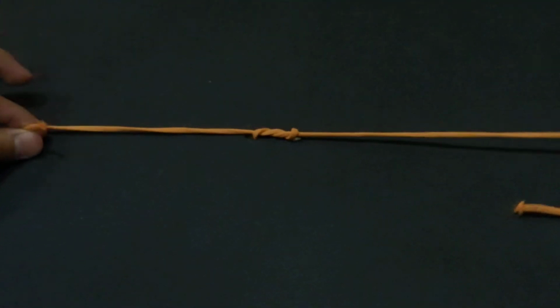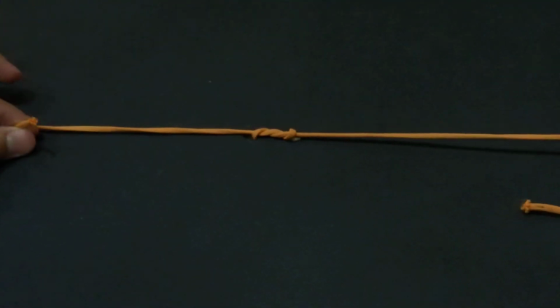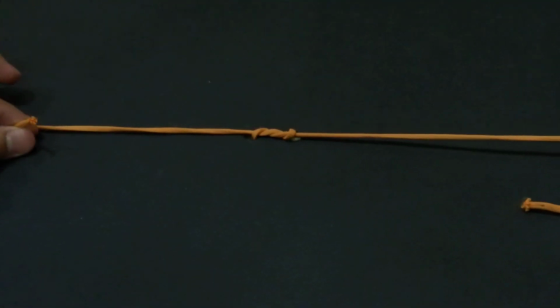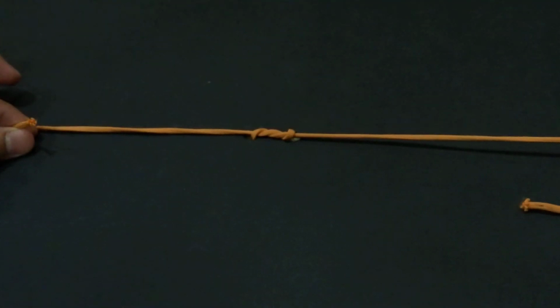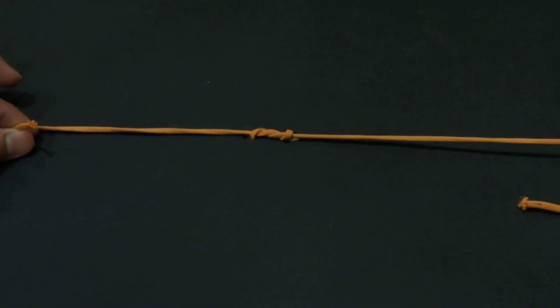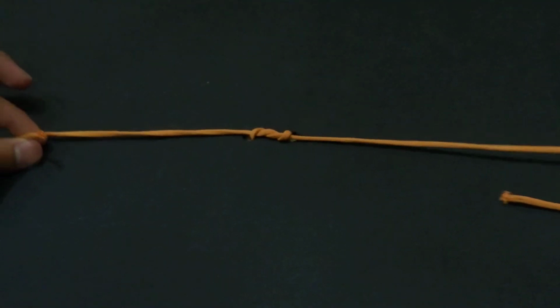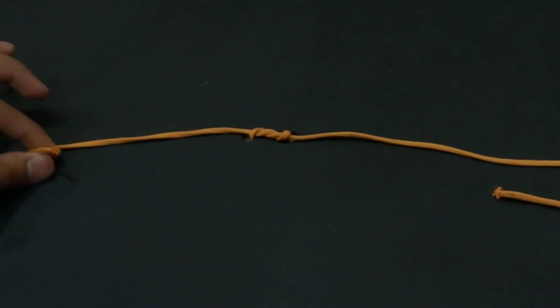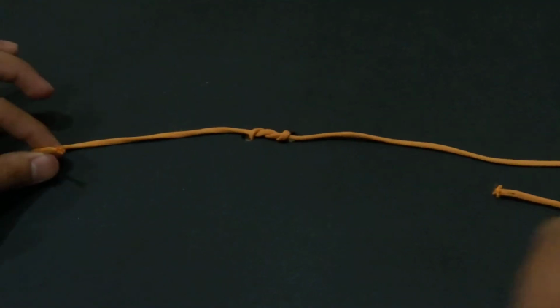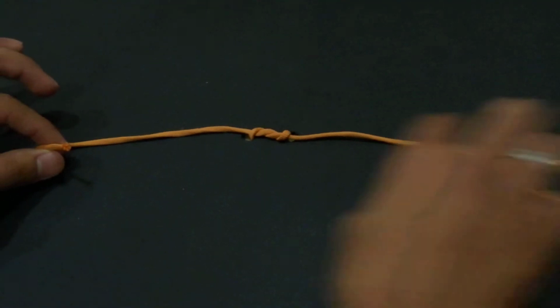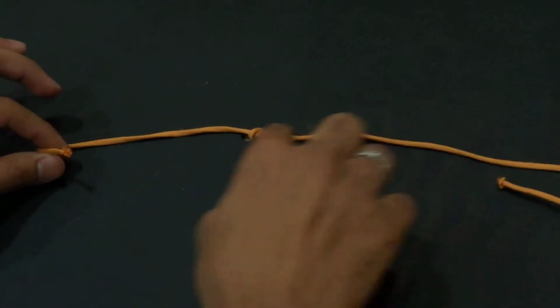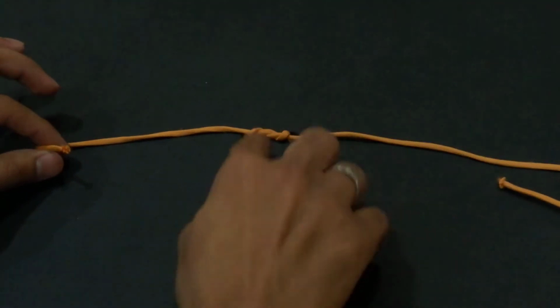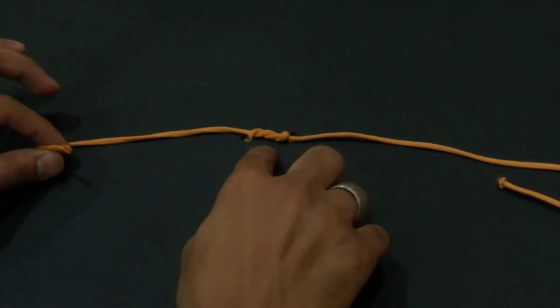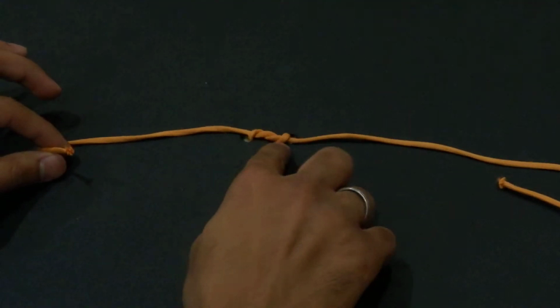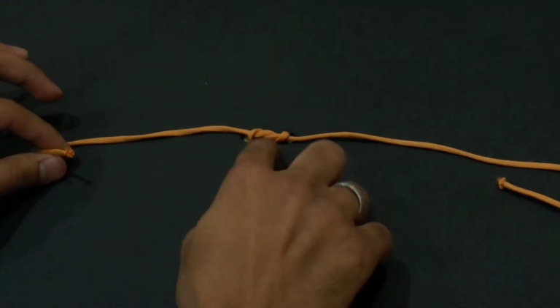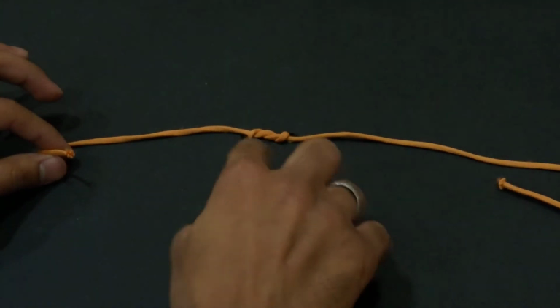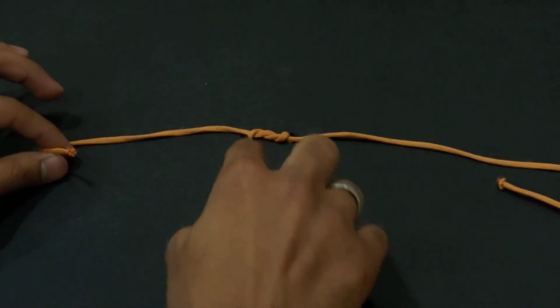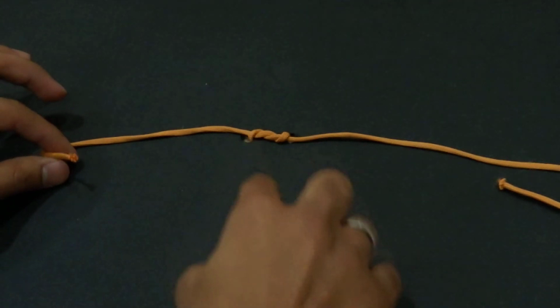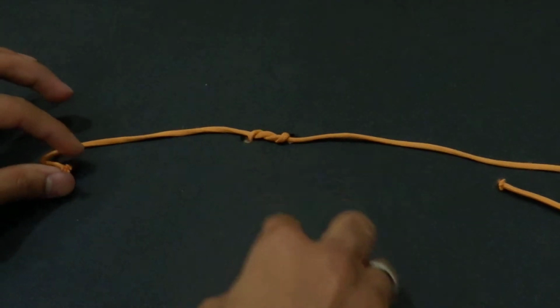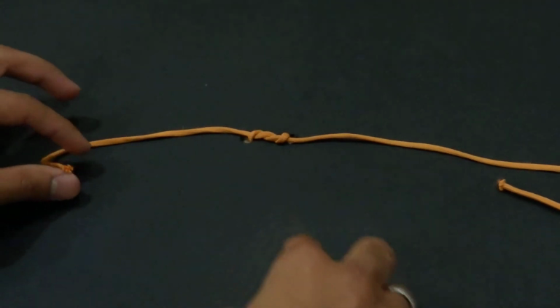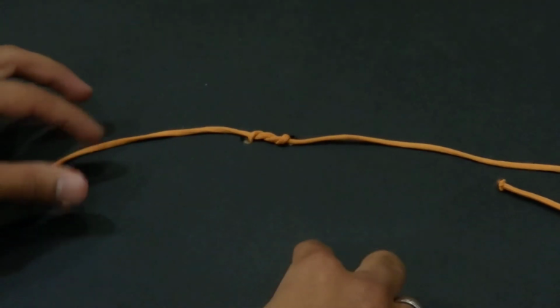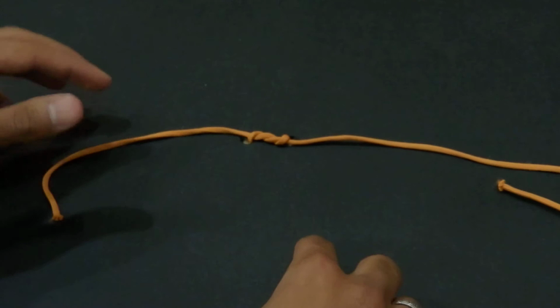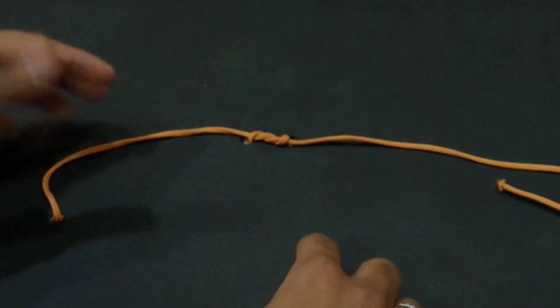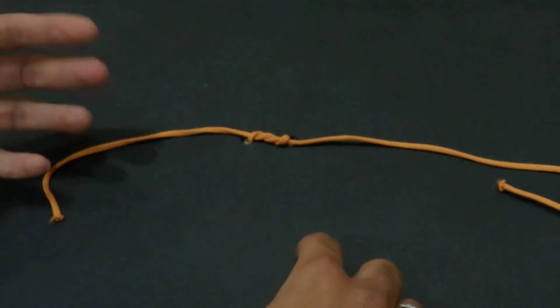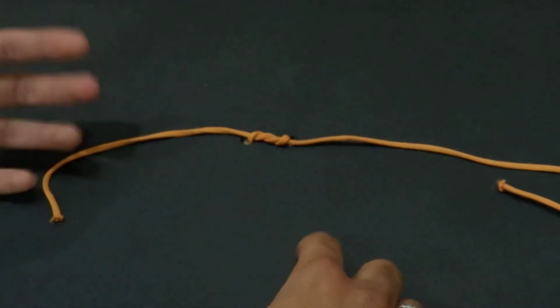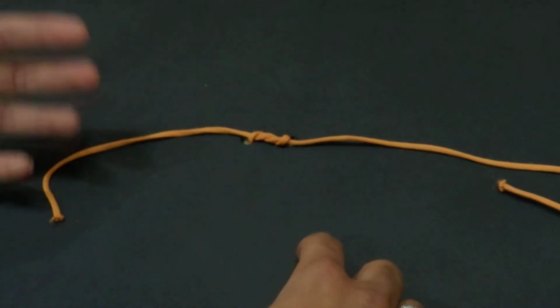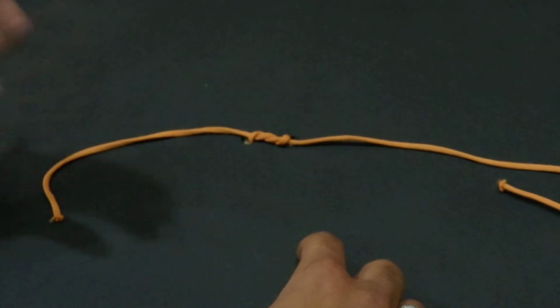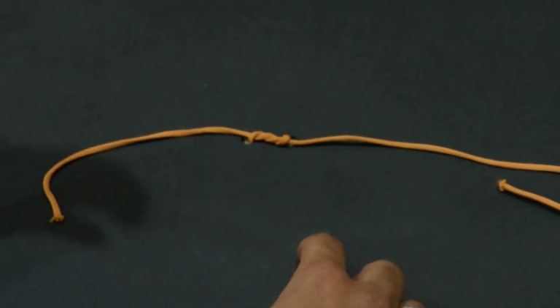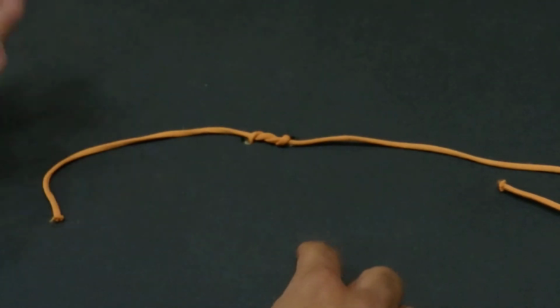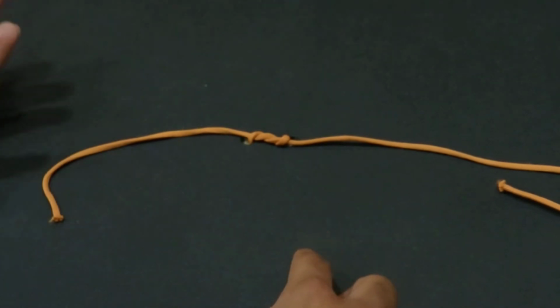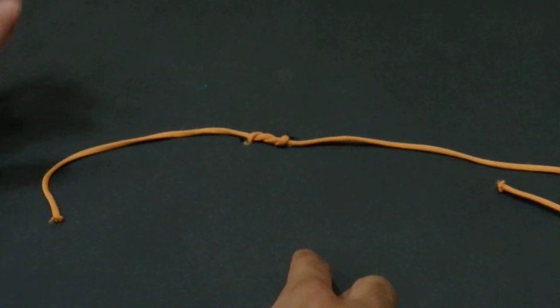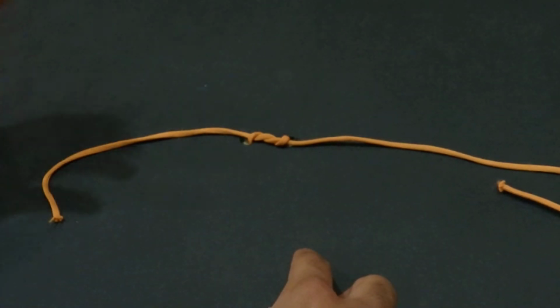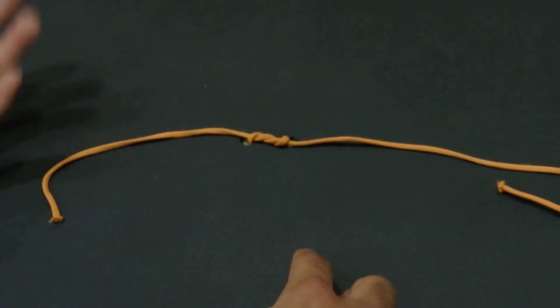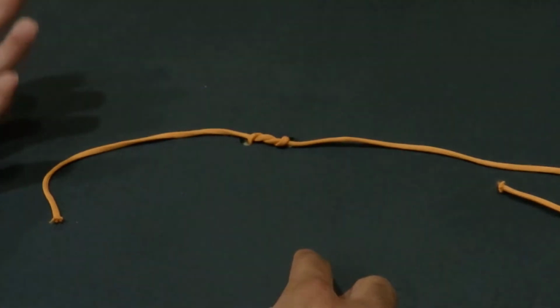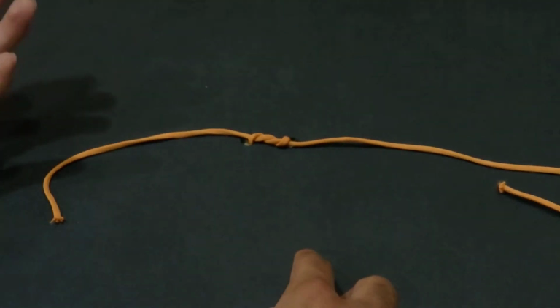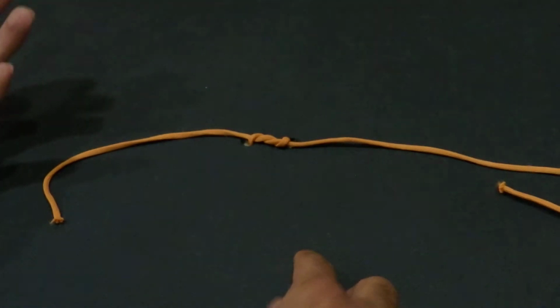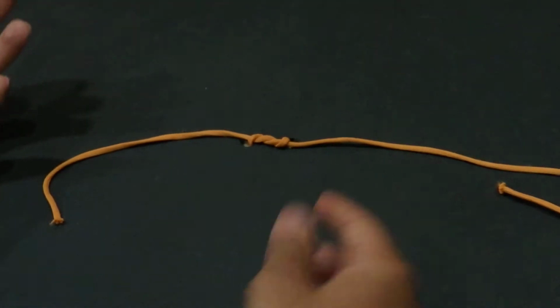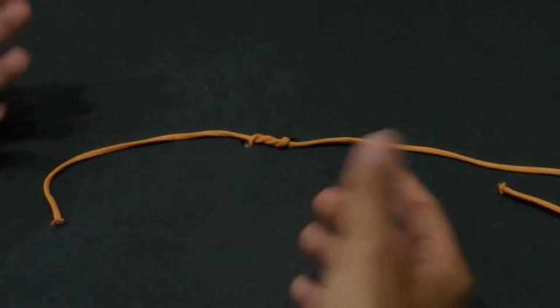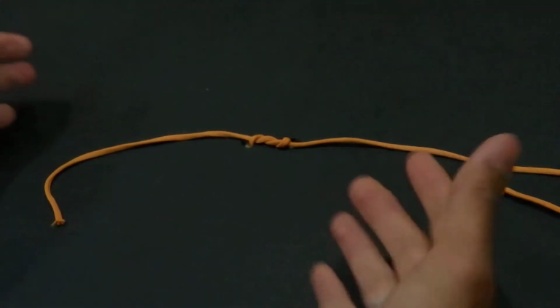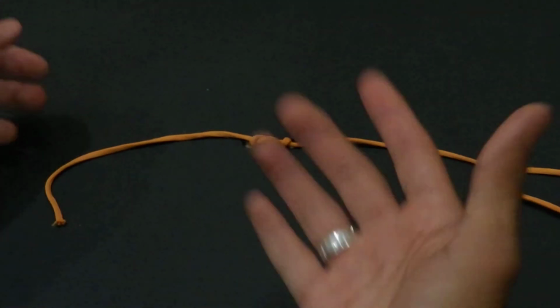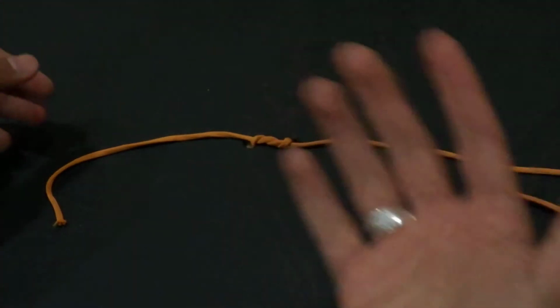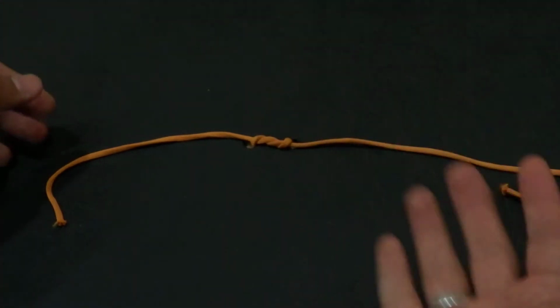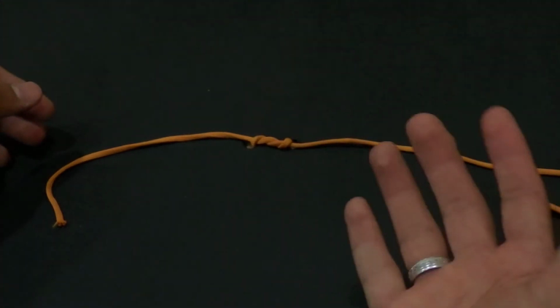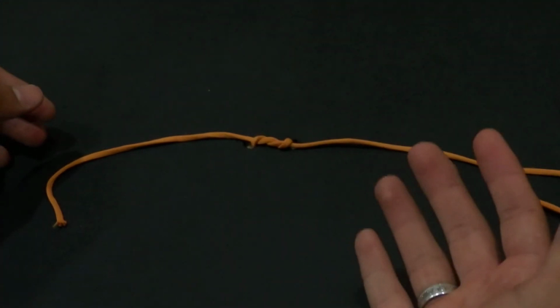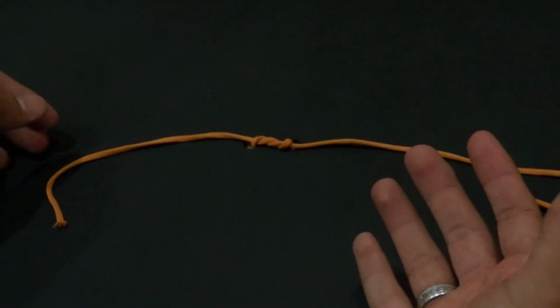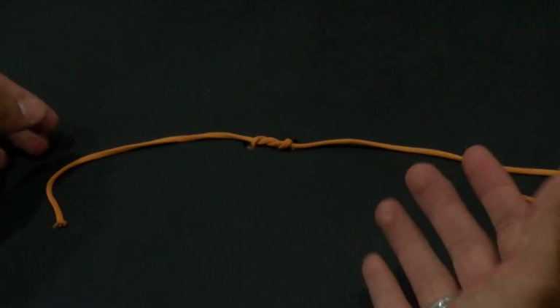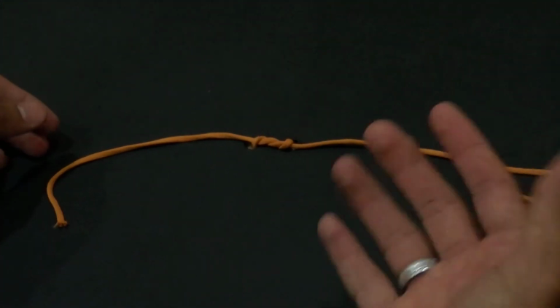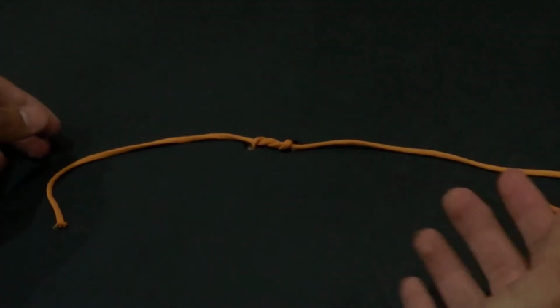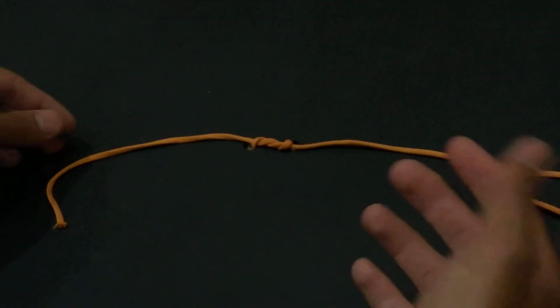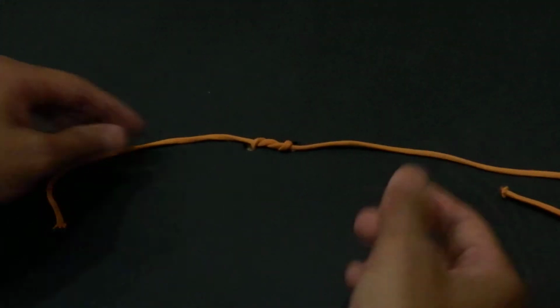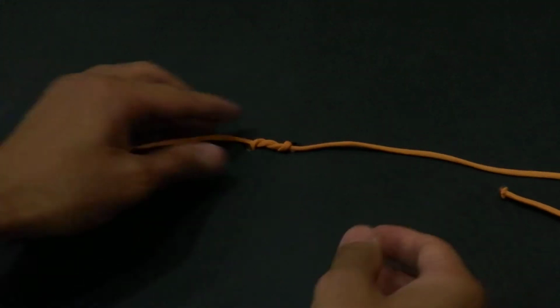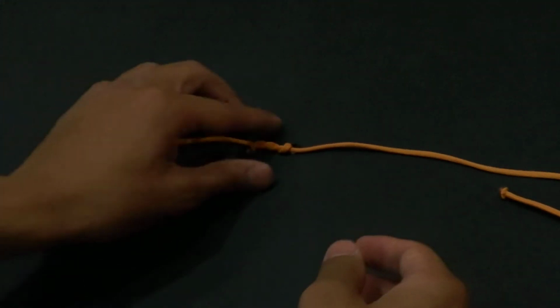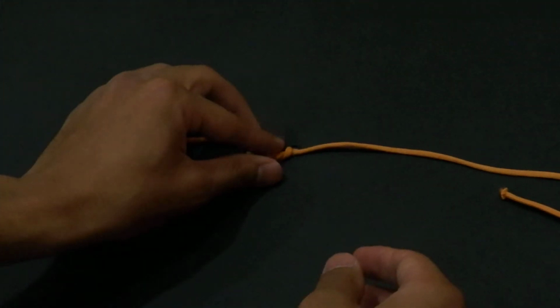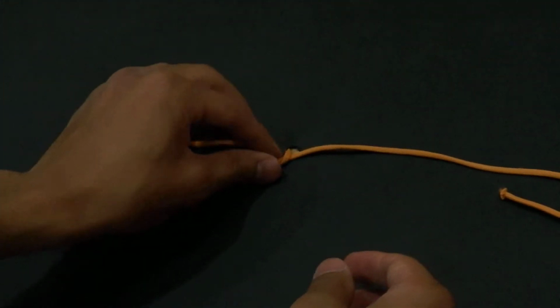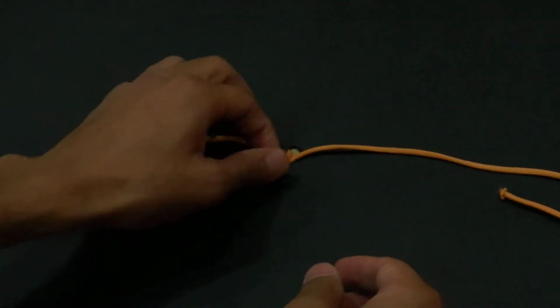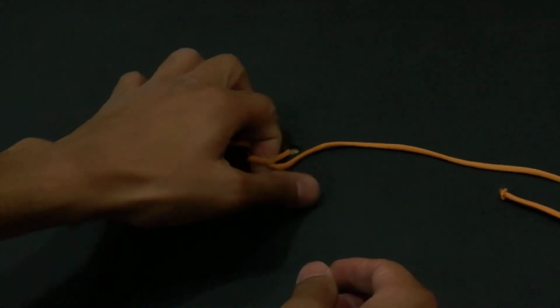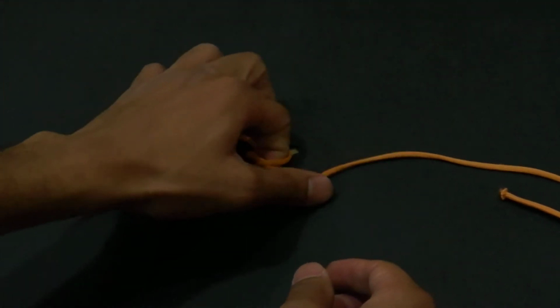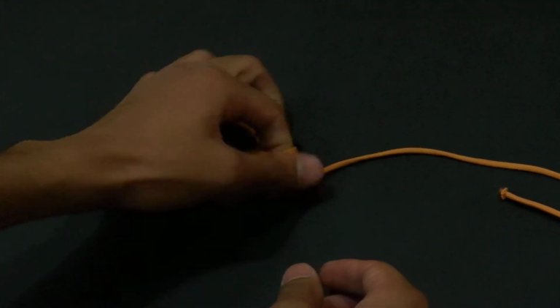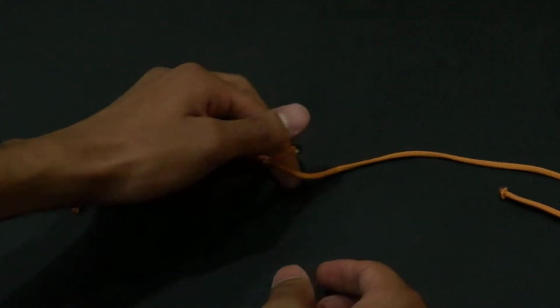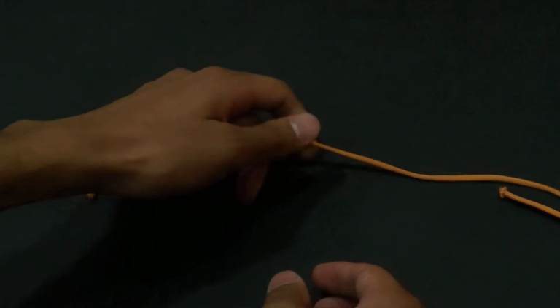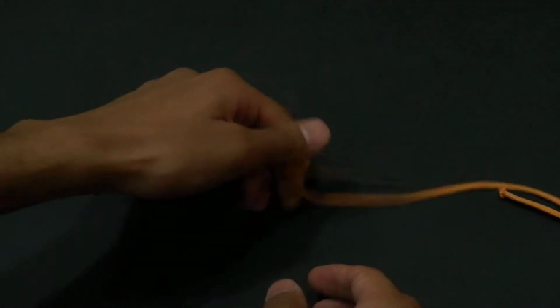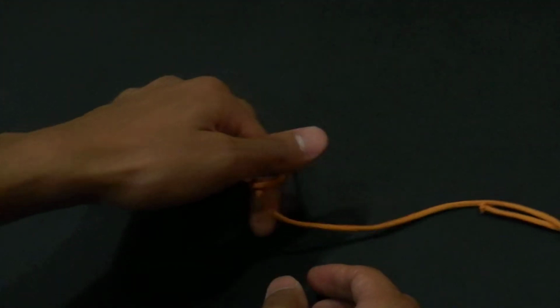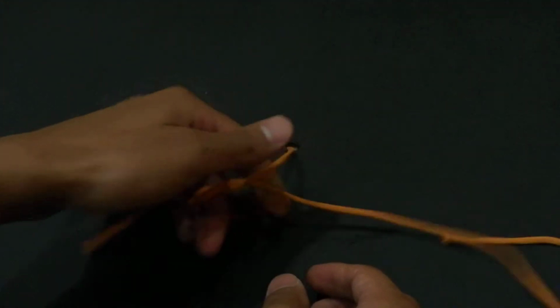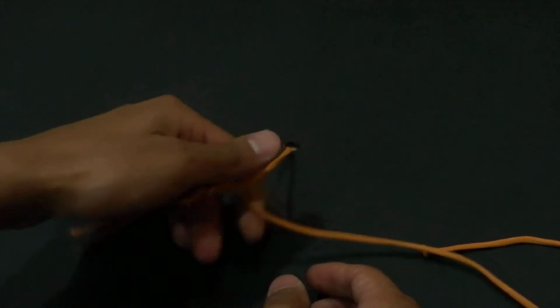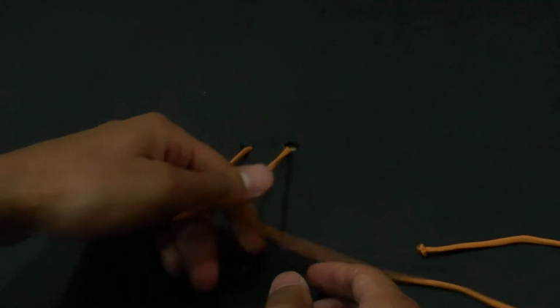Then go out and here go out. So I made a surgeon knot — one was done by the left hand and the other one was done by the right hand at the same time.